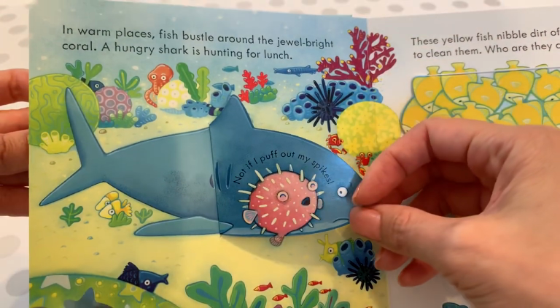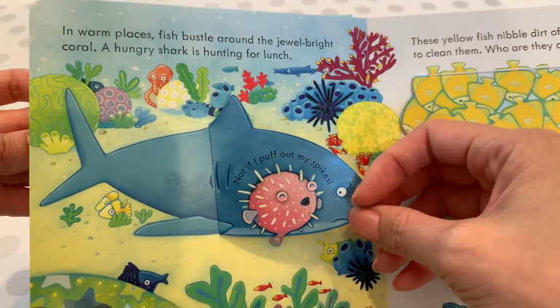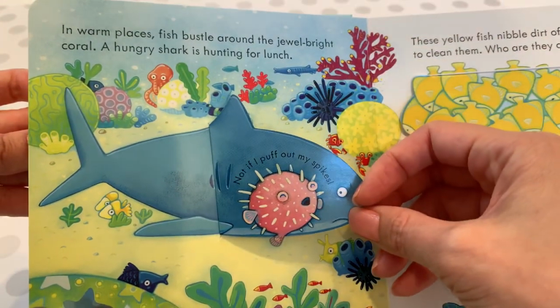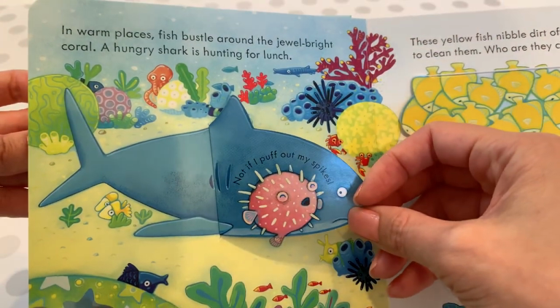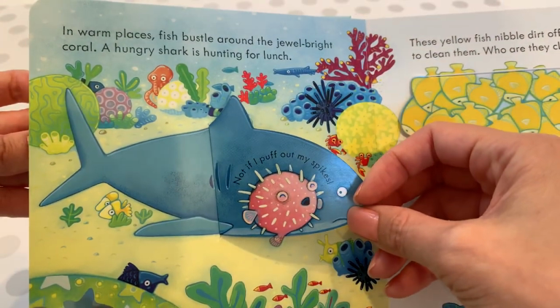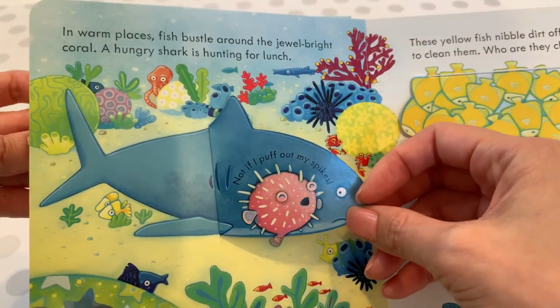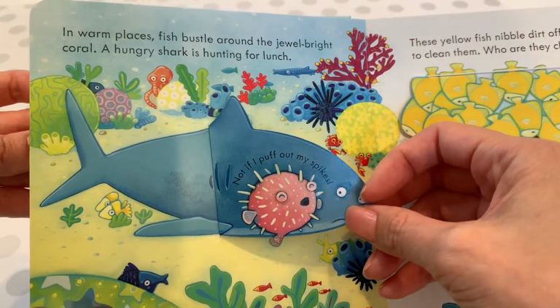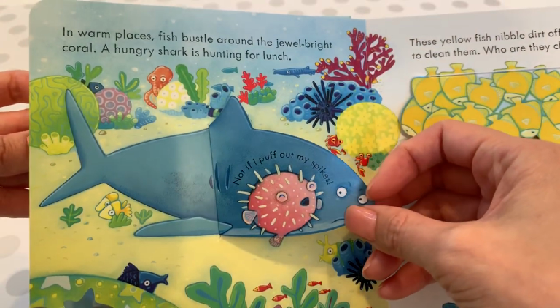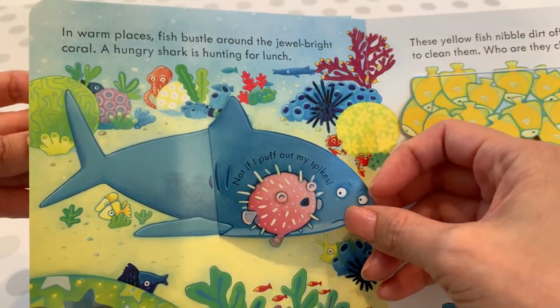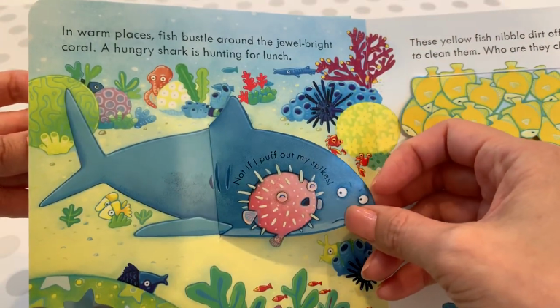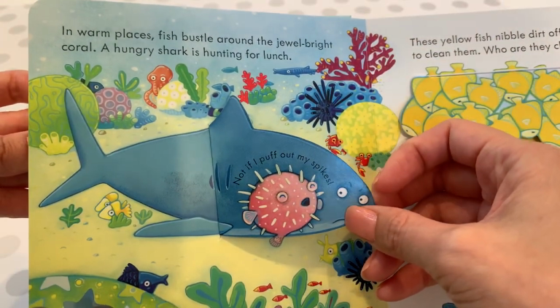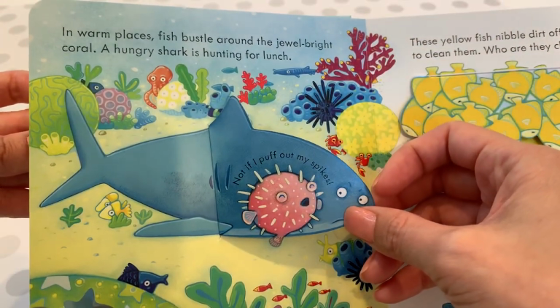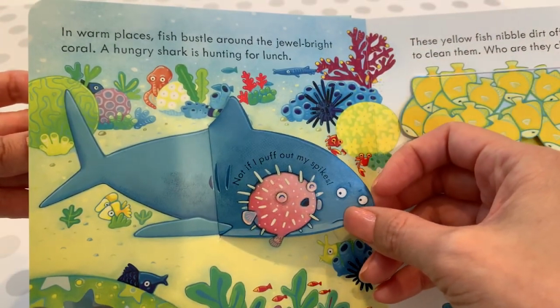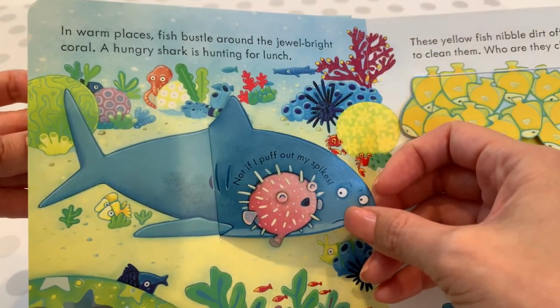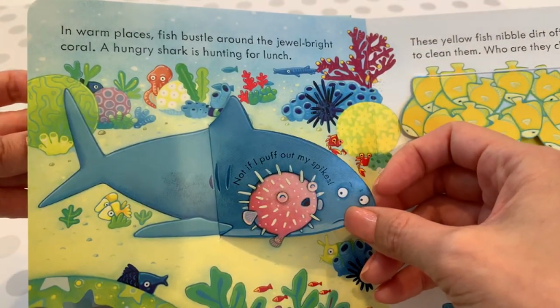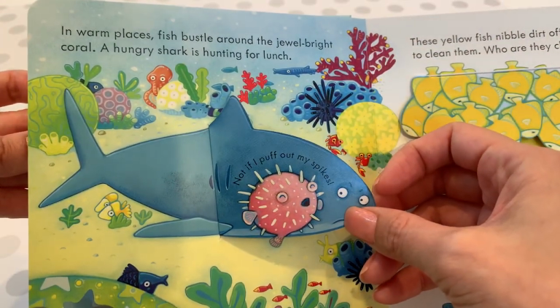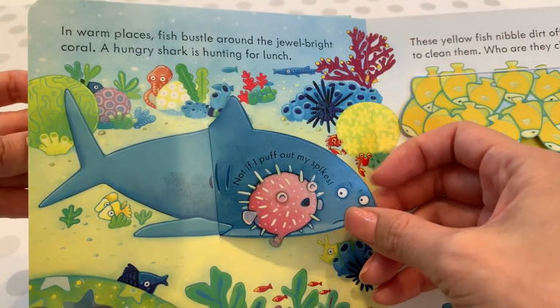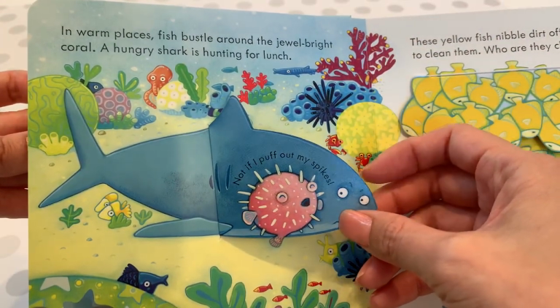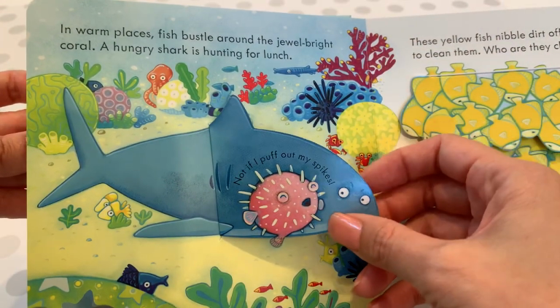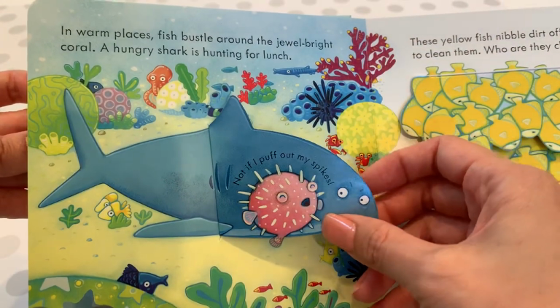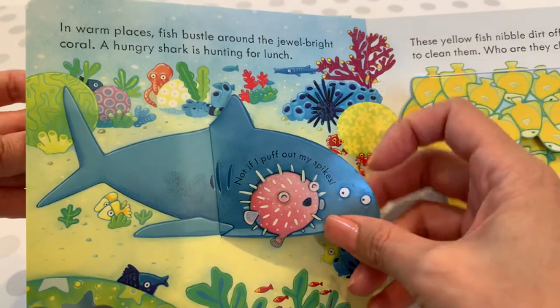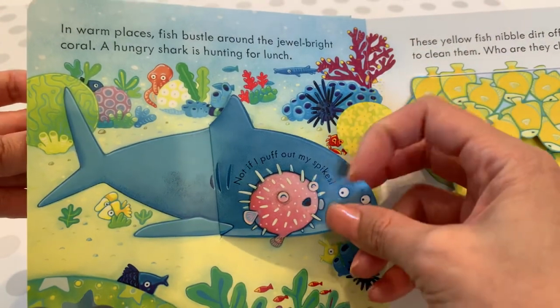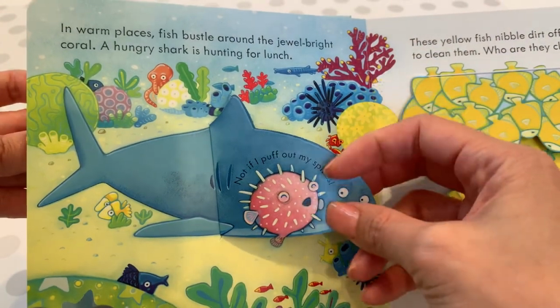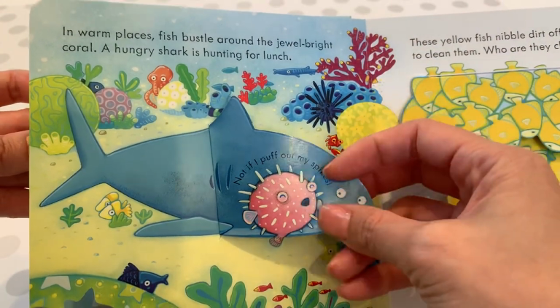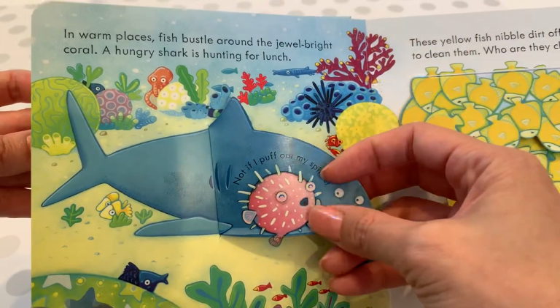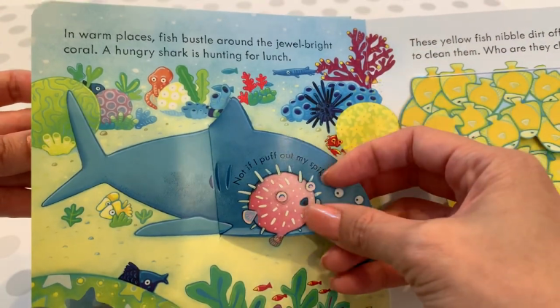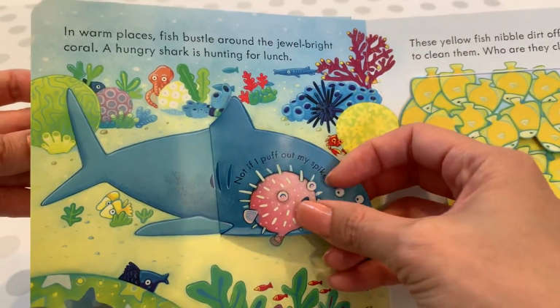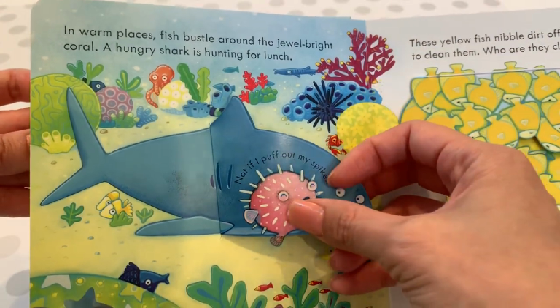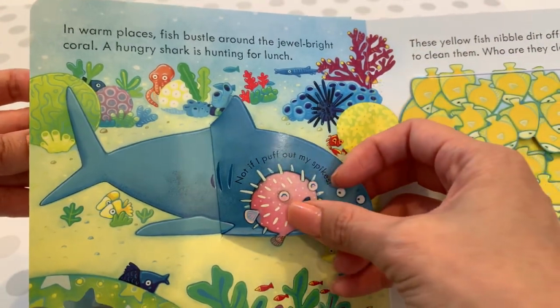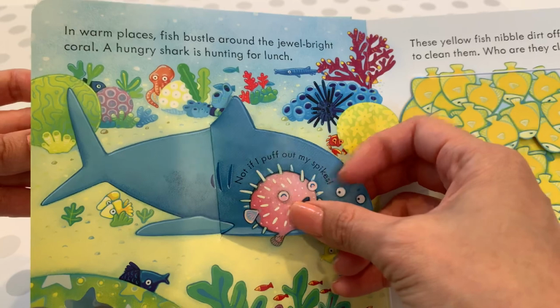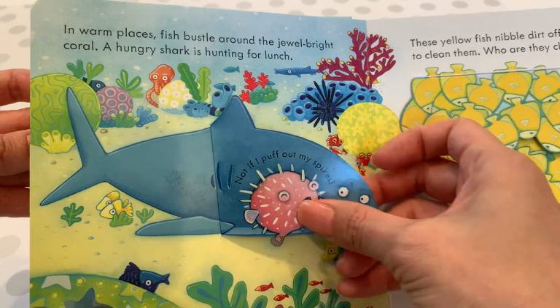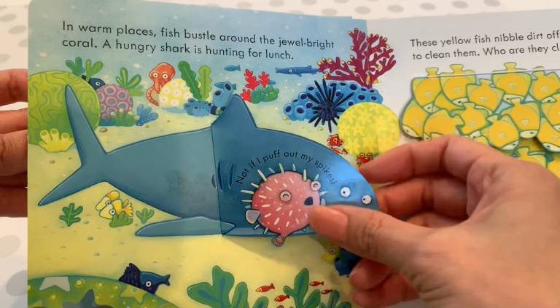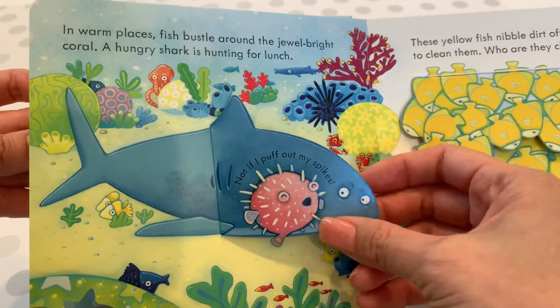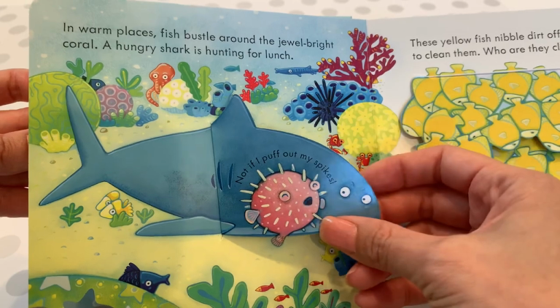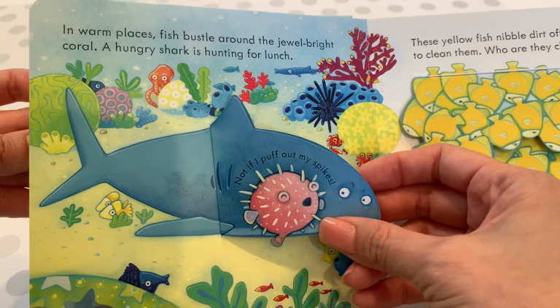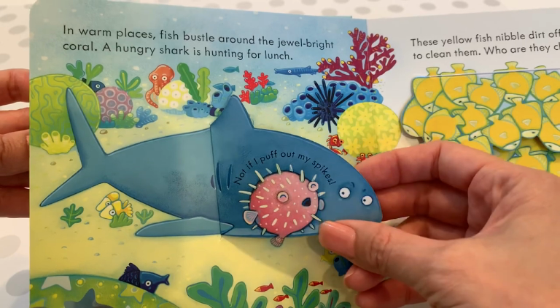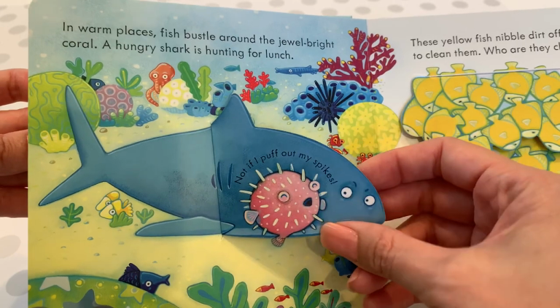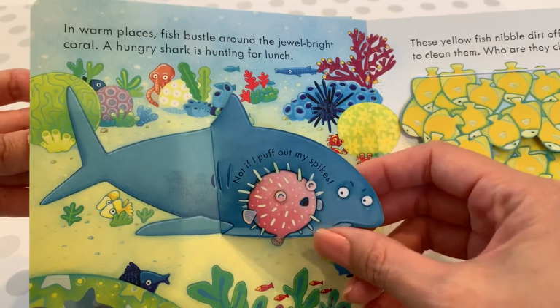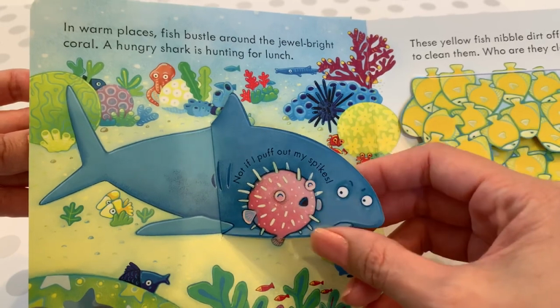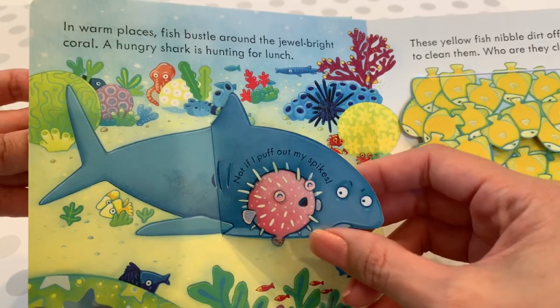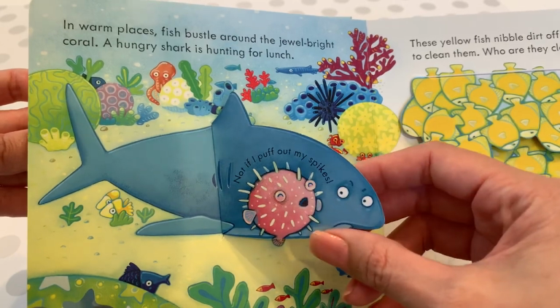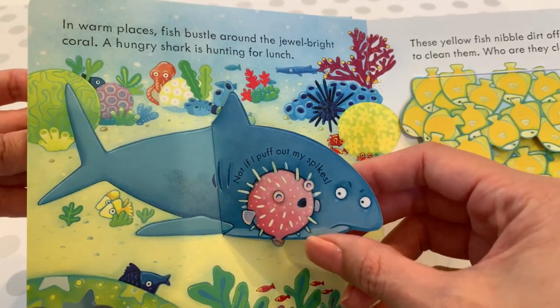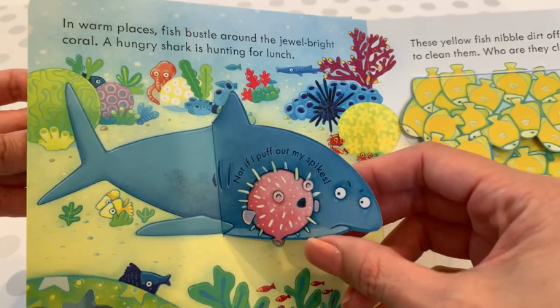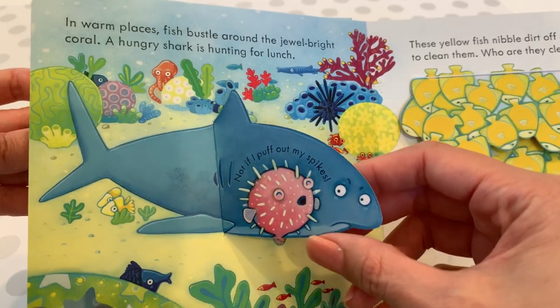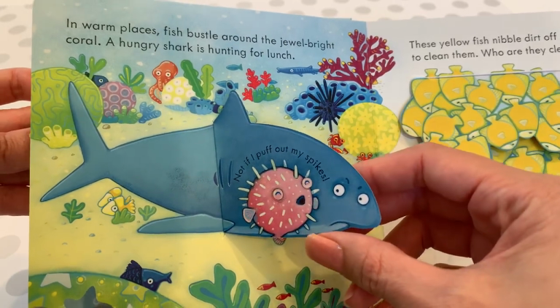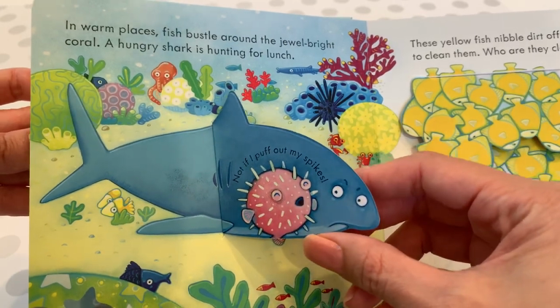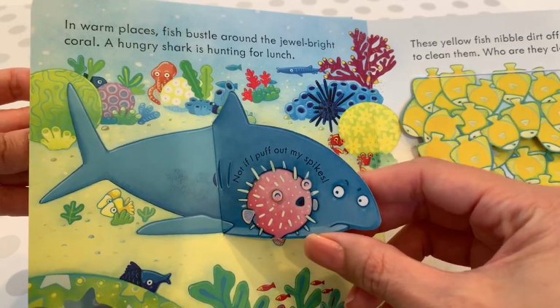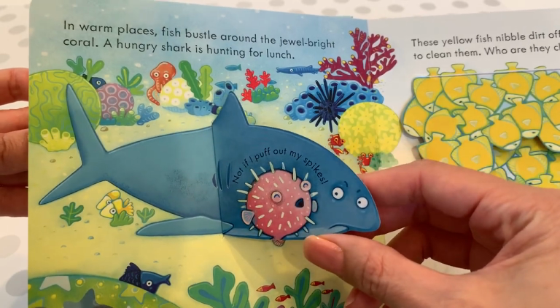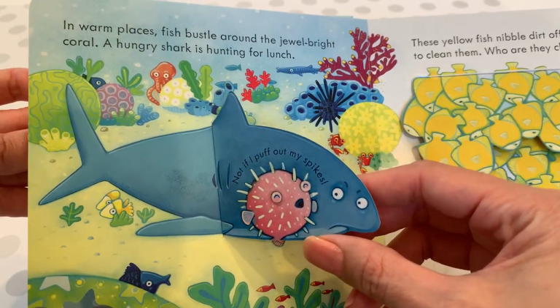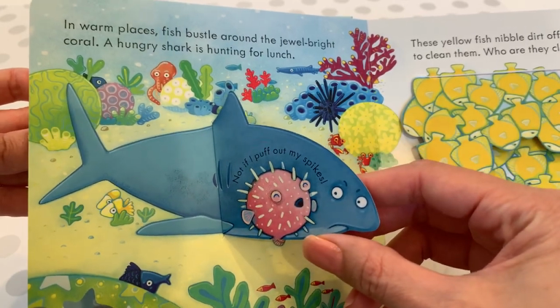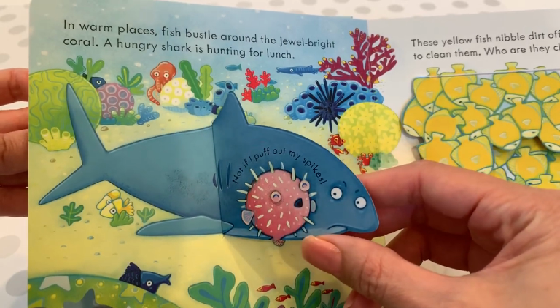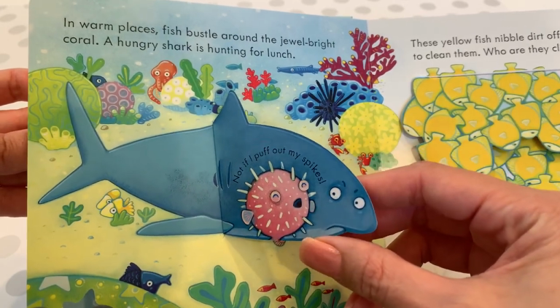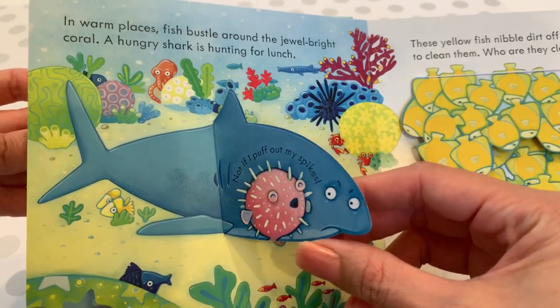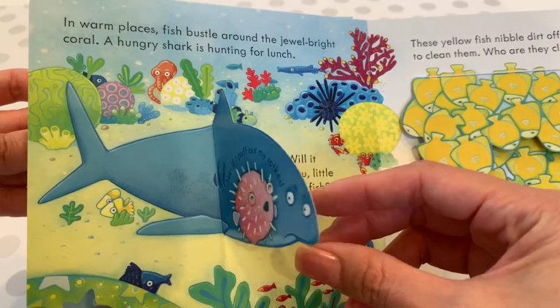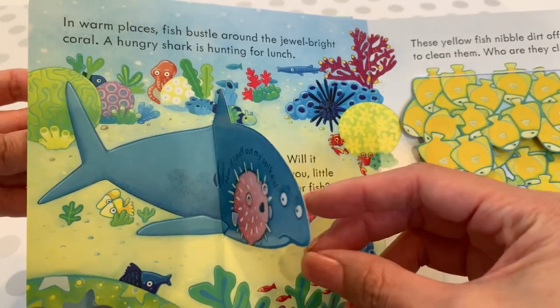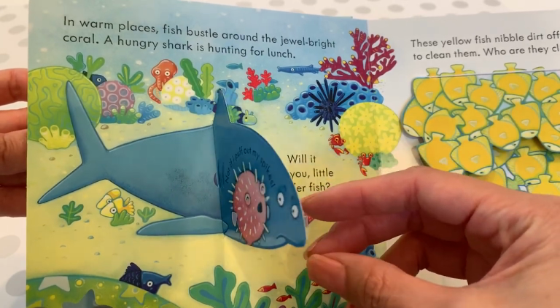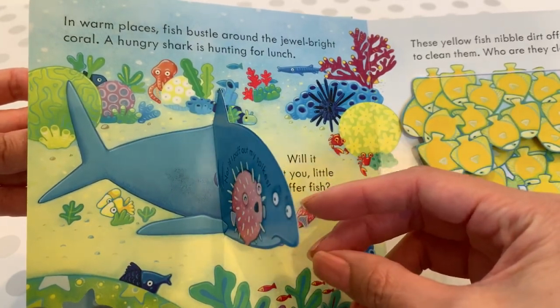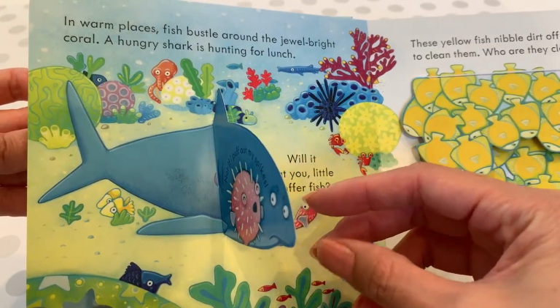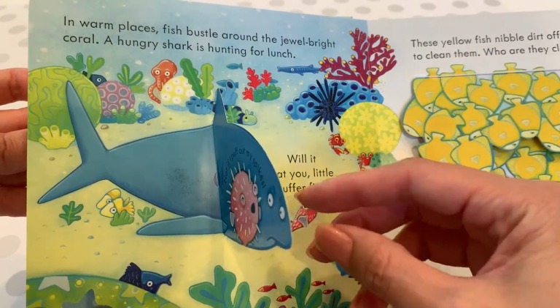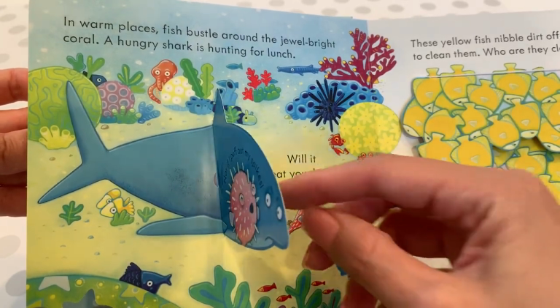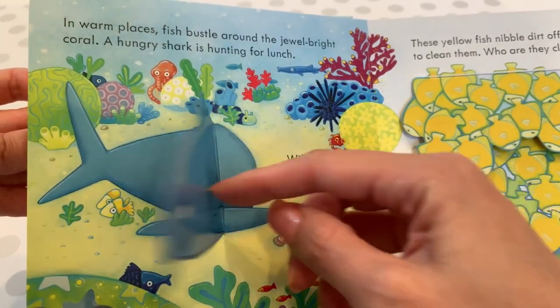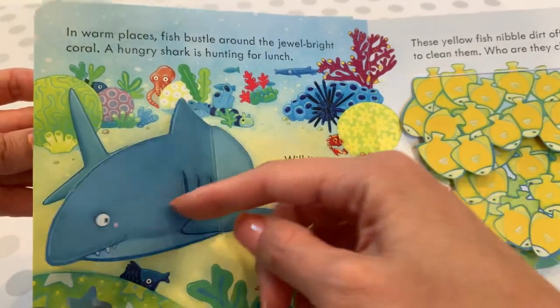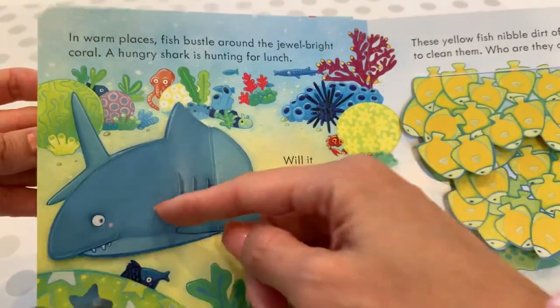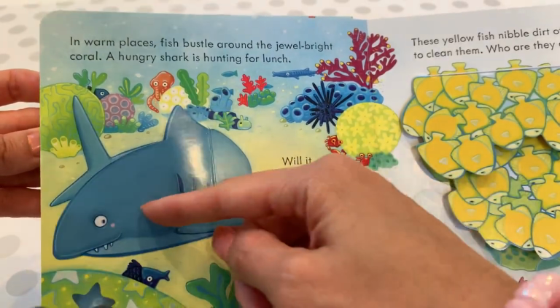Not if I puff out my spikes! See, that's the way for the fish to defend itself. Now the shark is scared — he can't eat that fish.